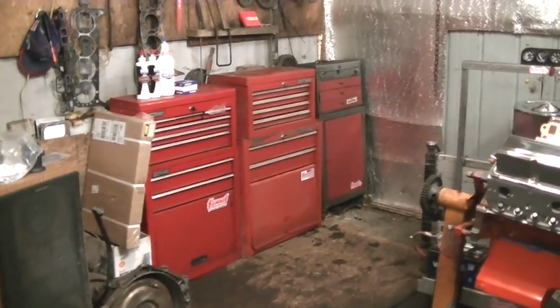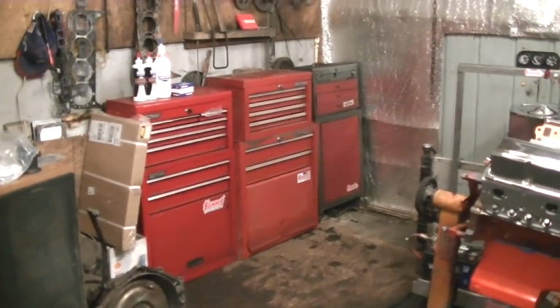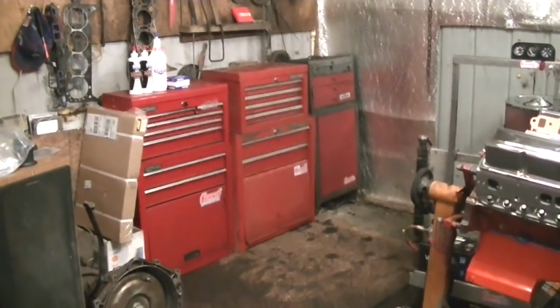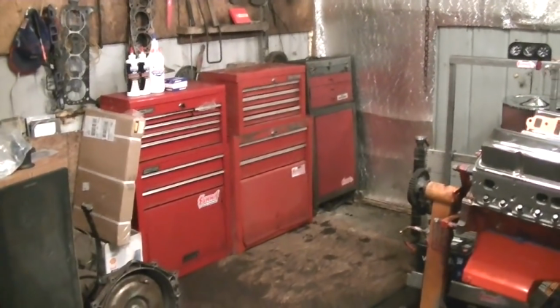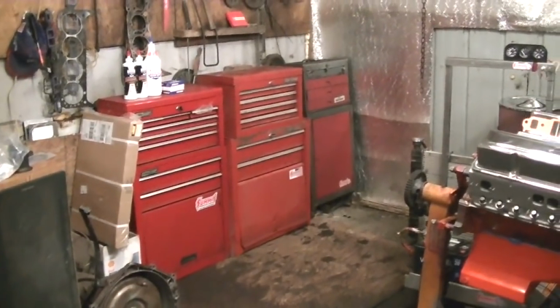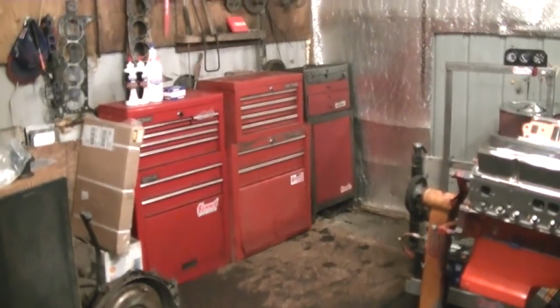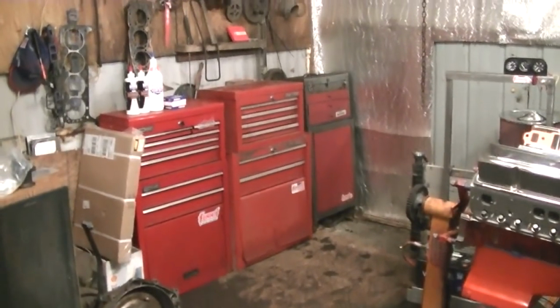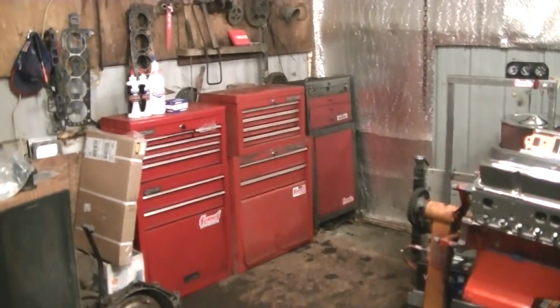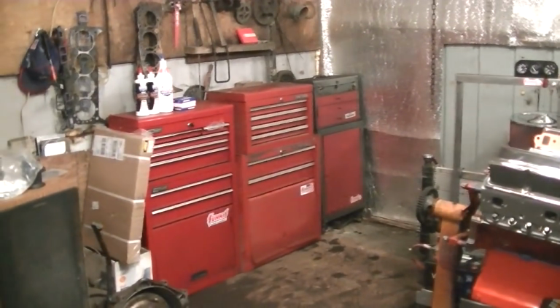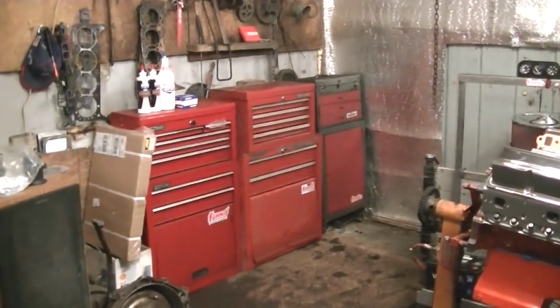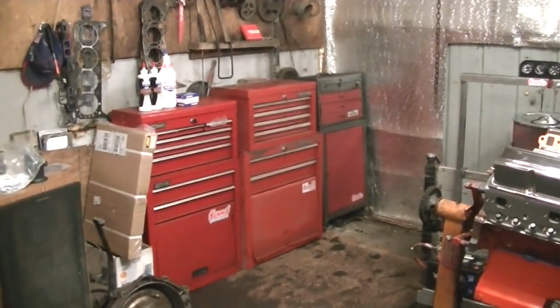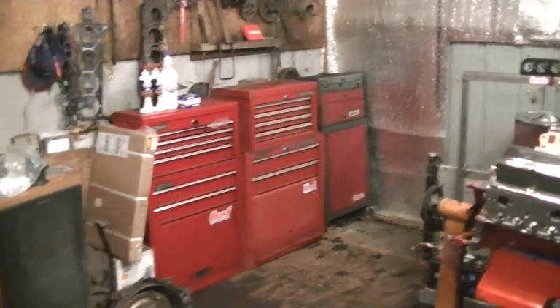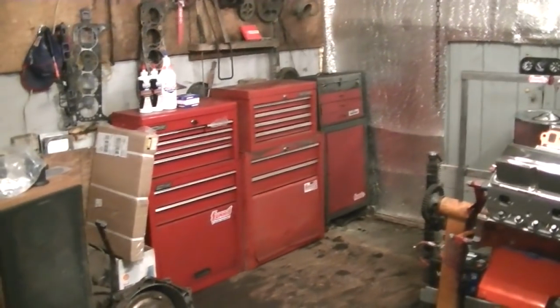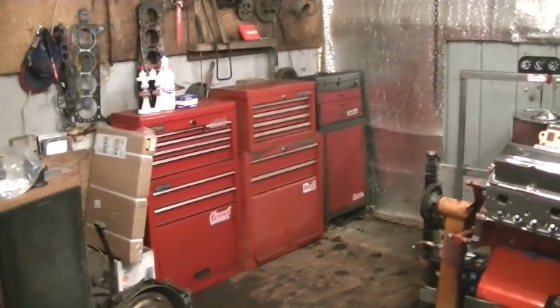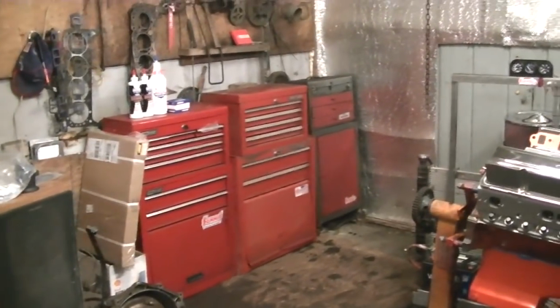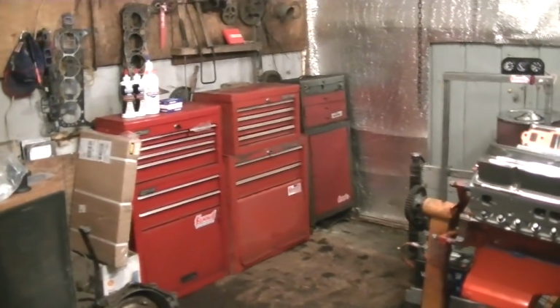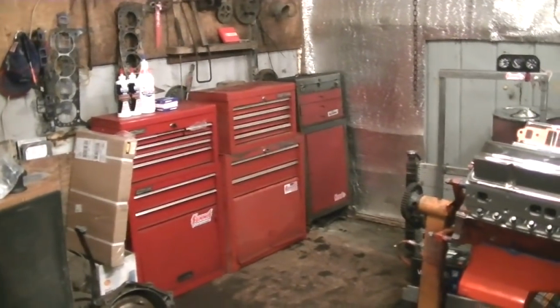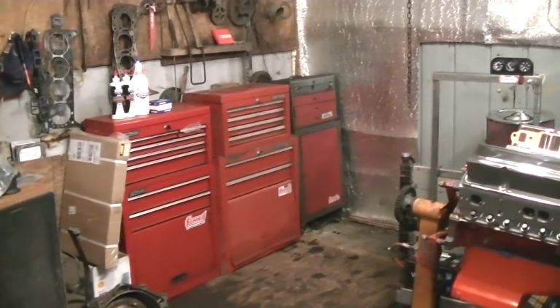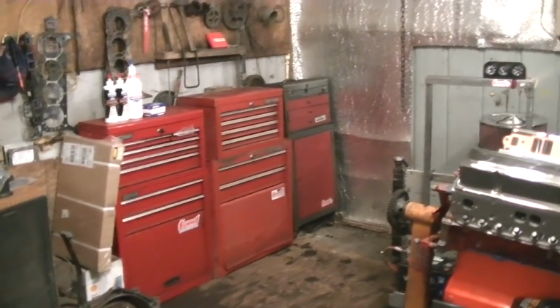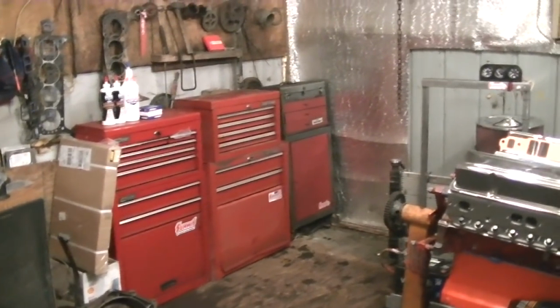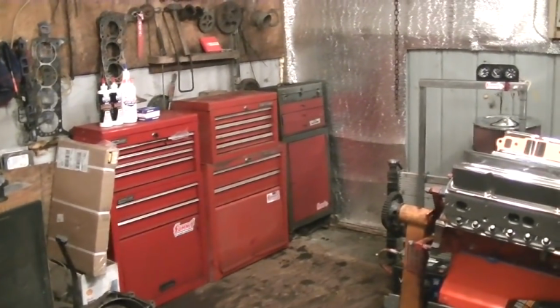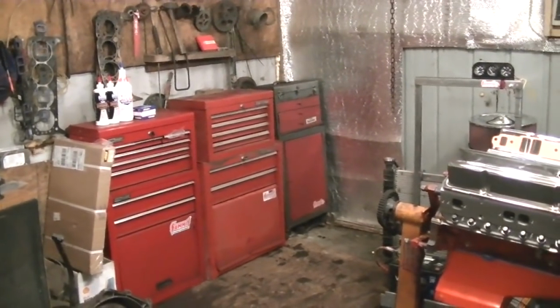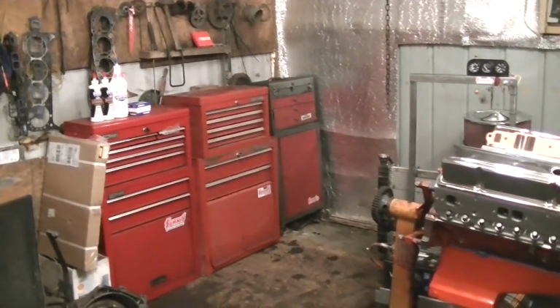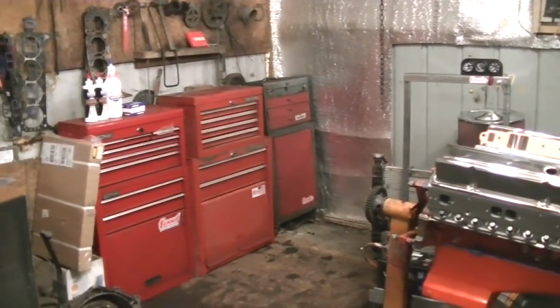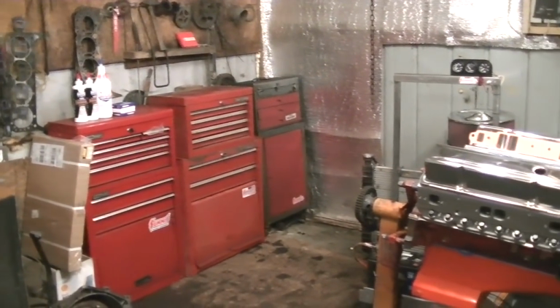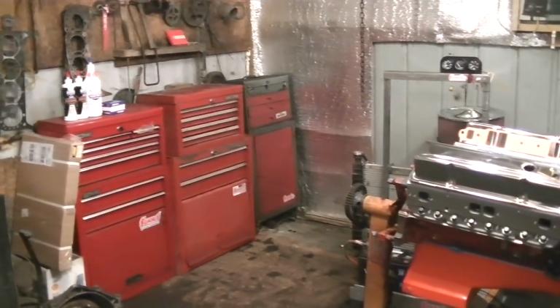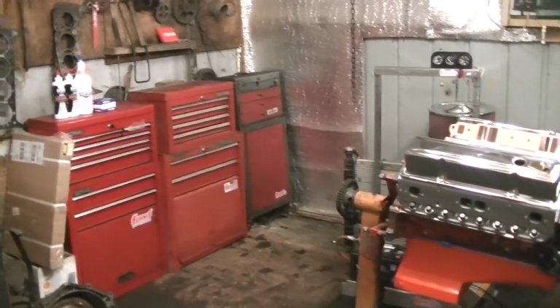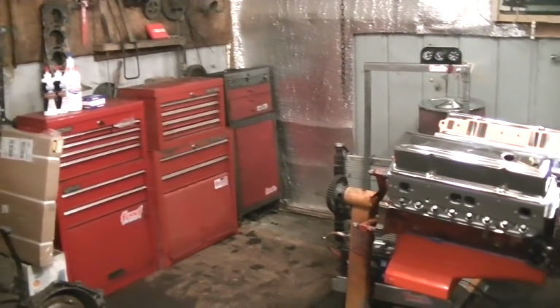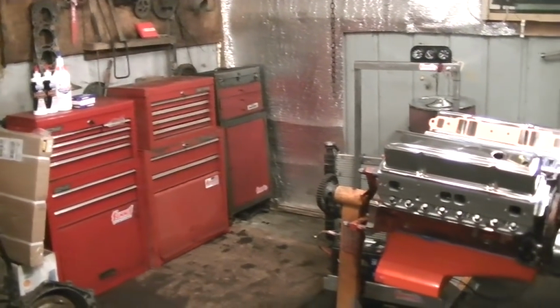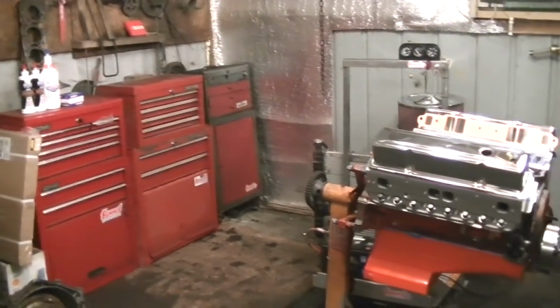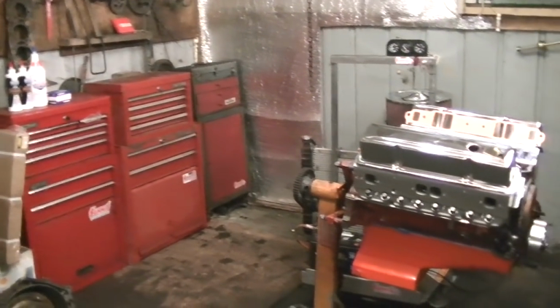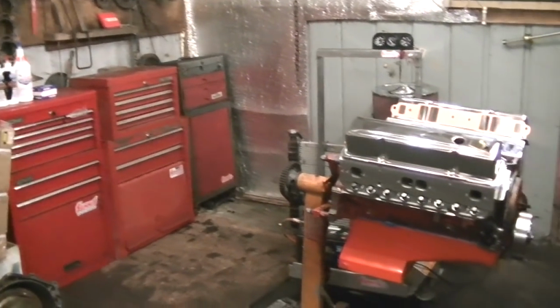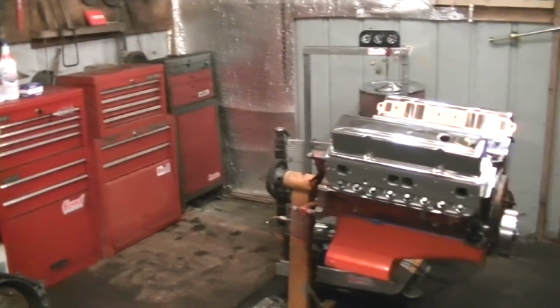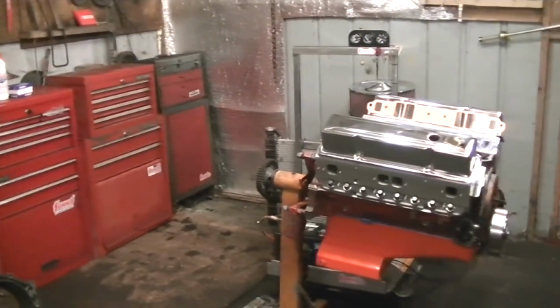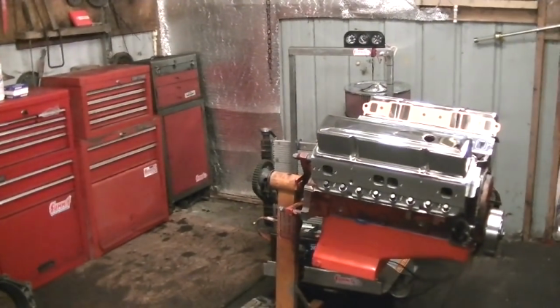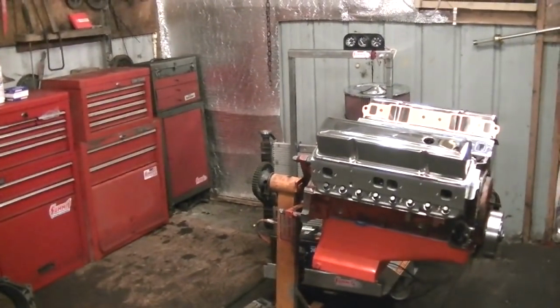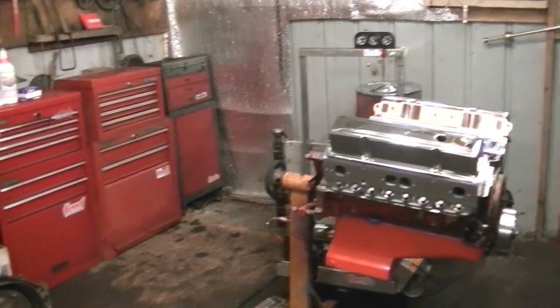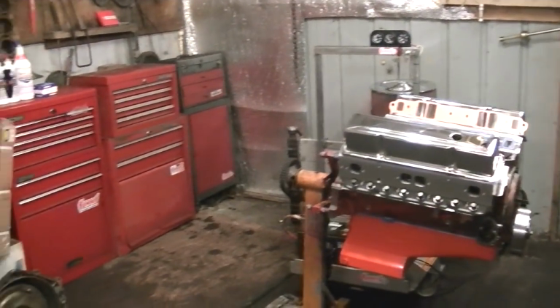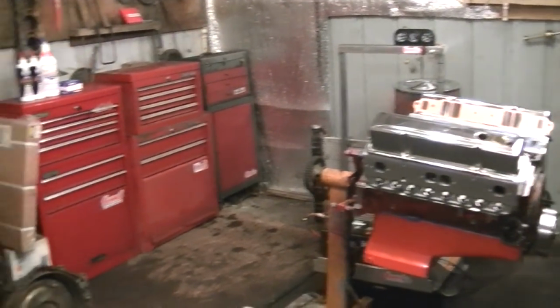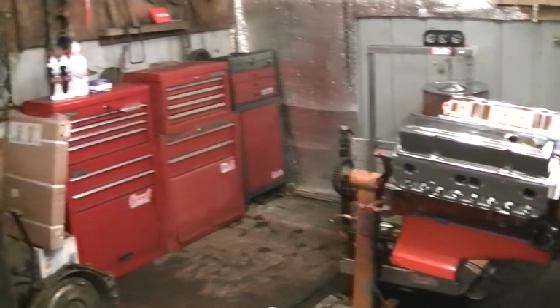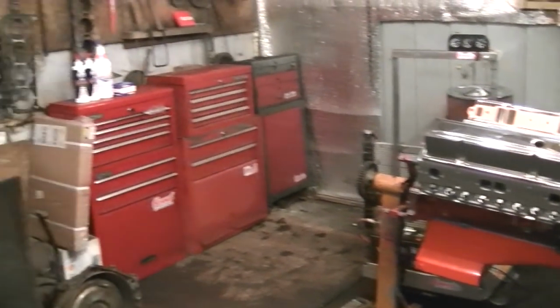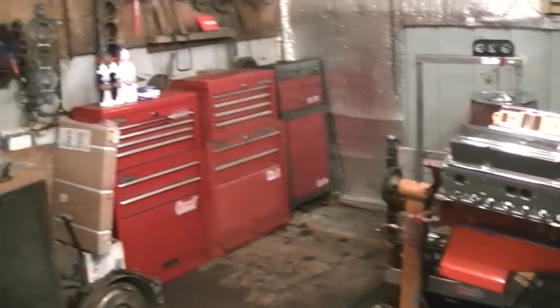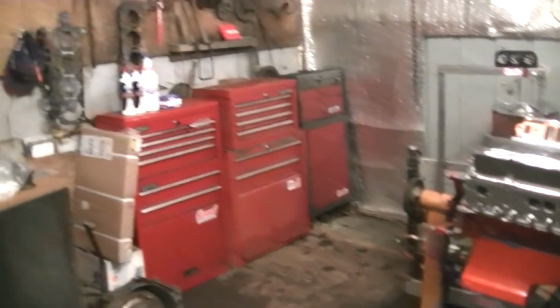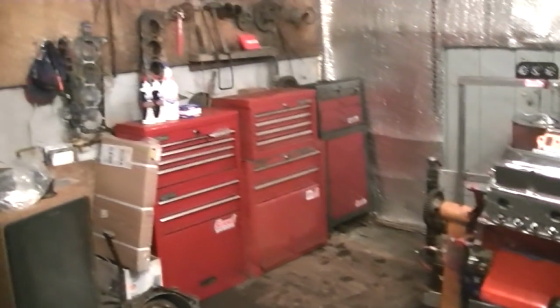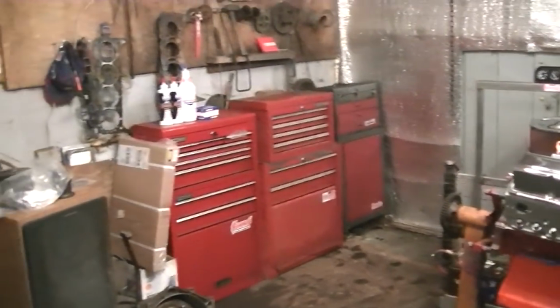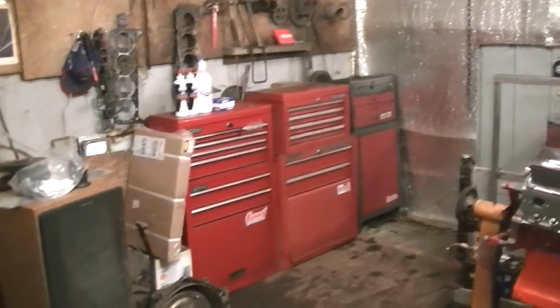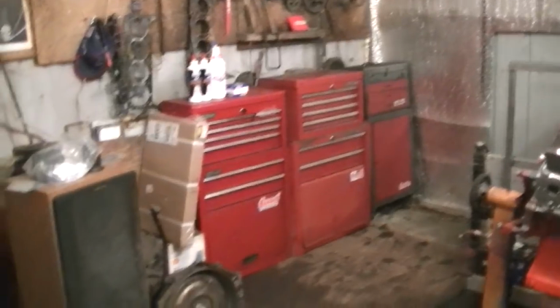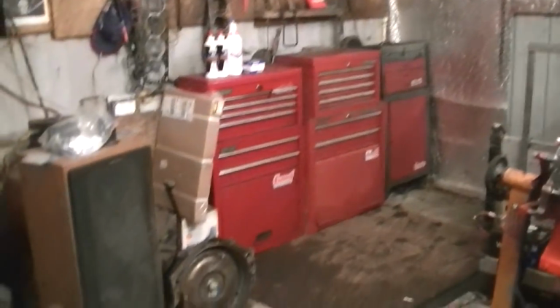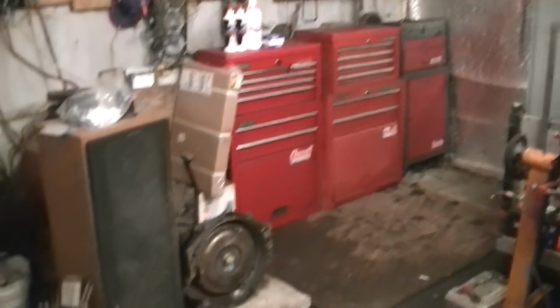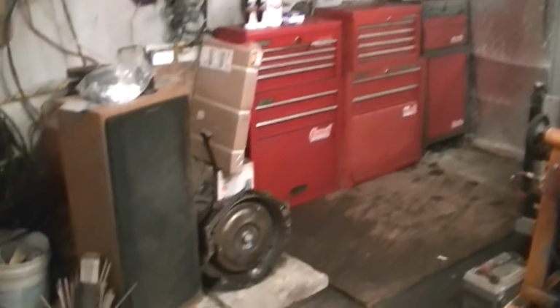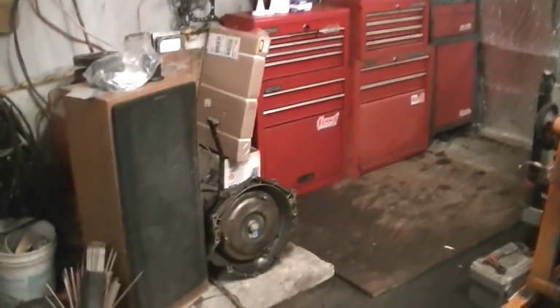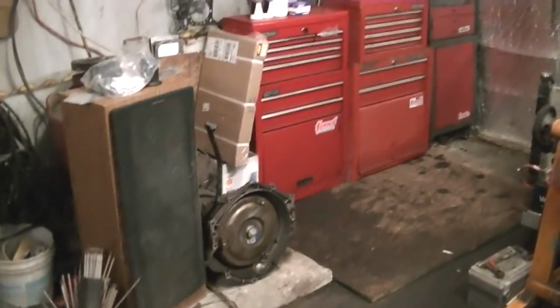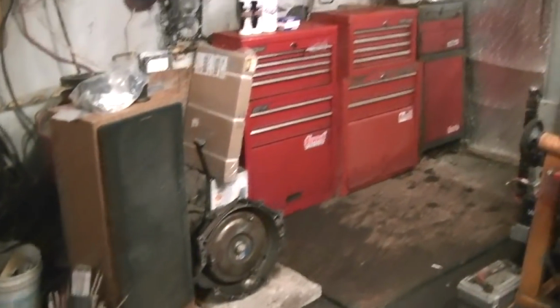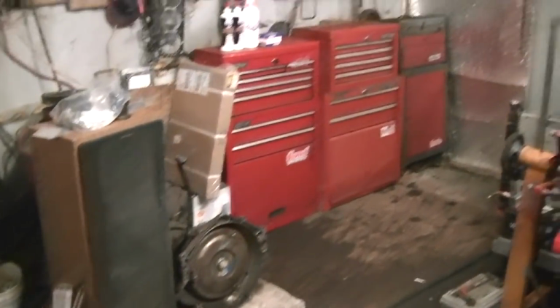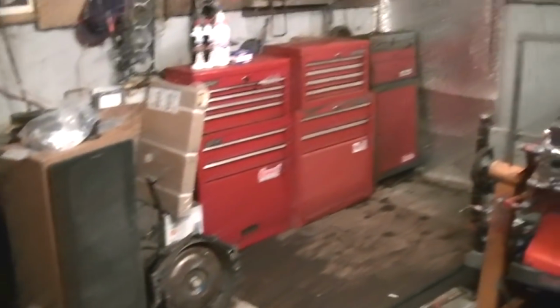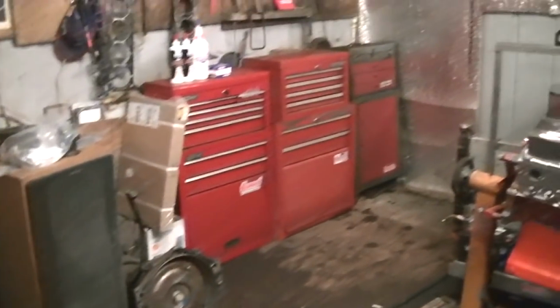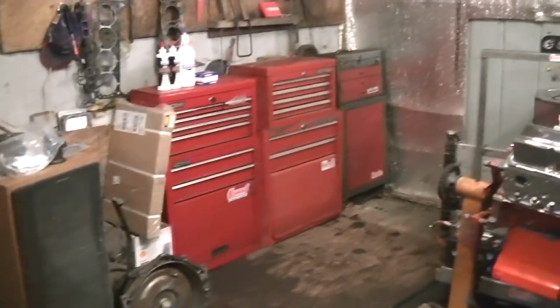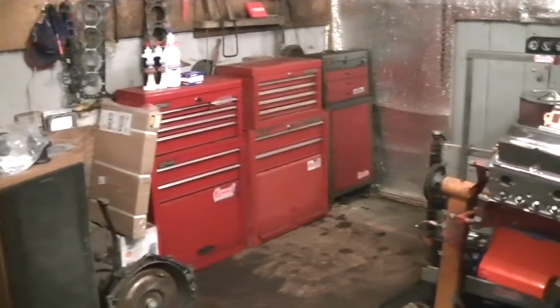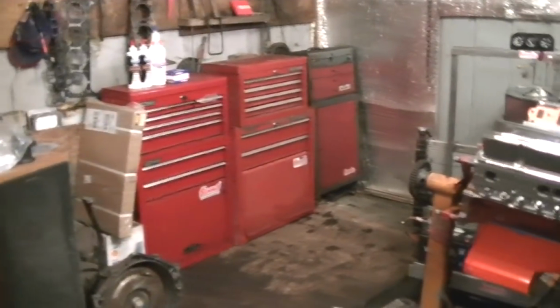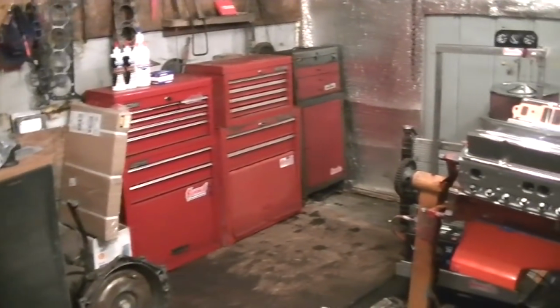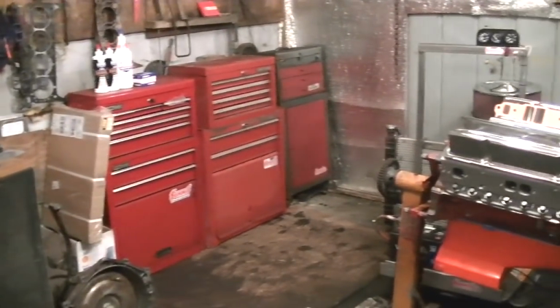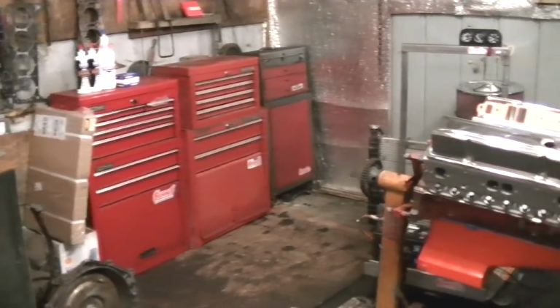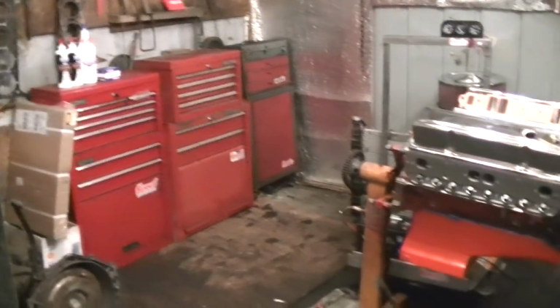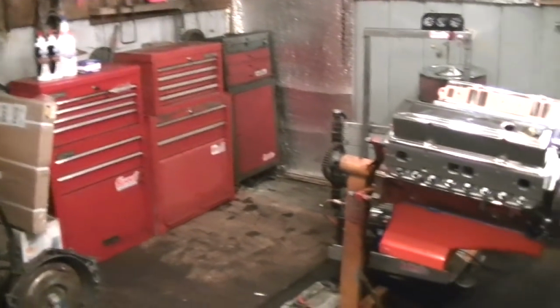Hey, how's everybody doing? I'll give you all a real quick update. Been kind of cleaning the shop, moving stuff around.